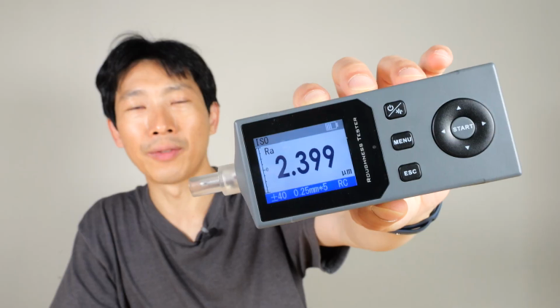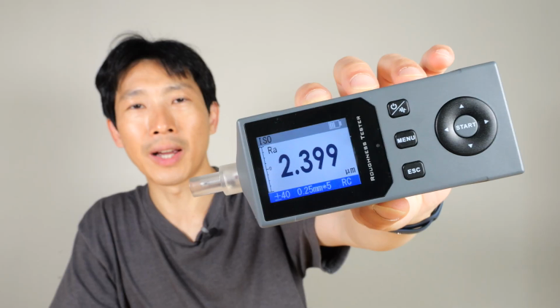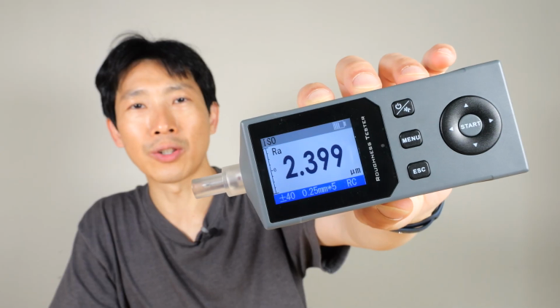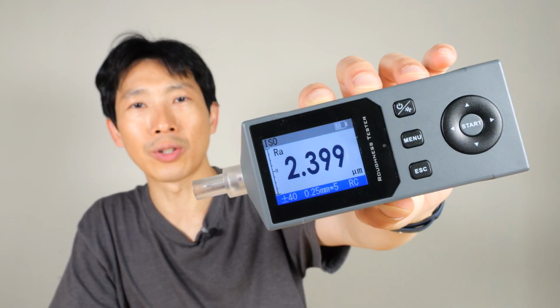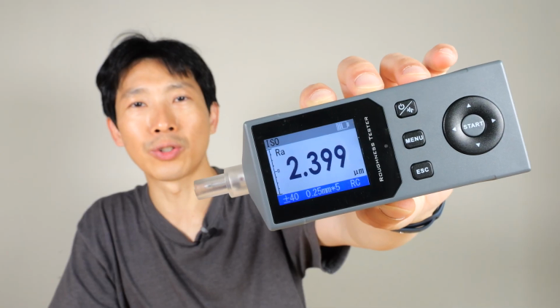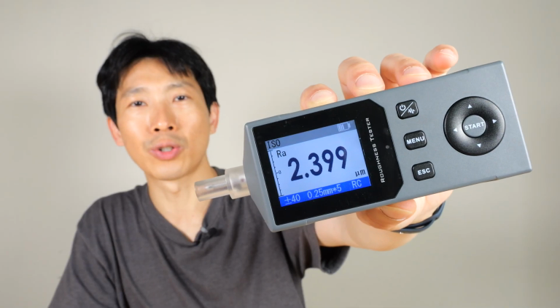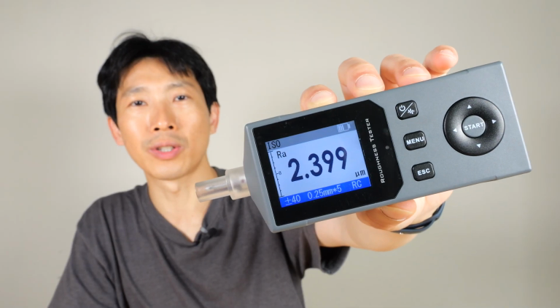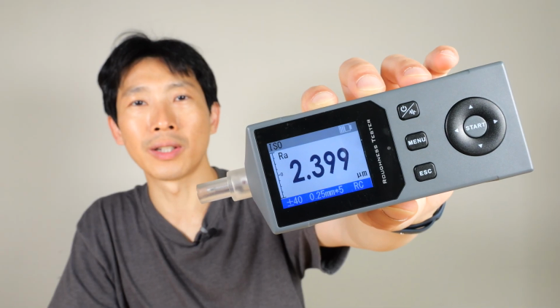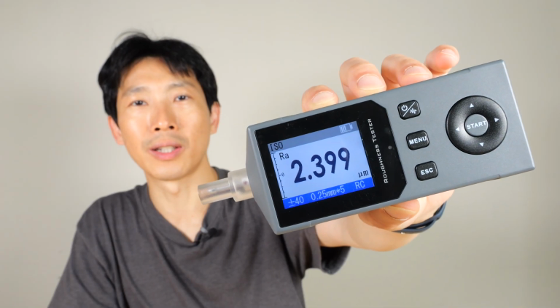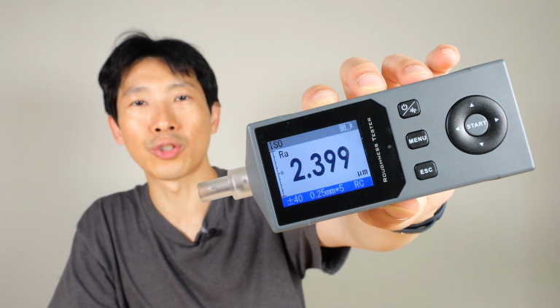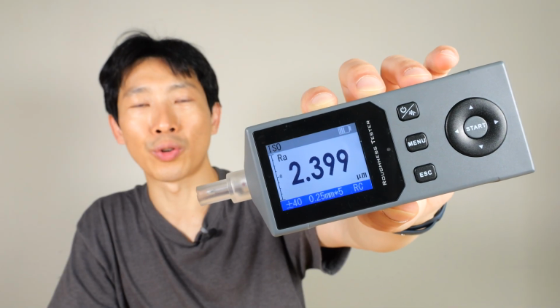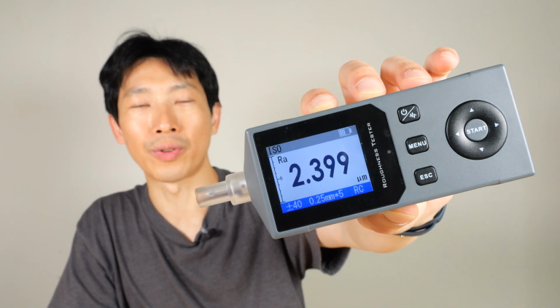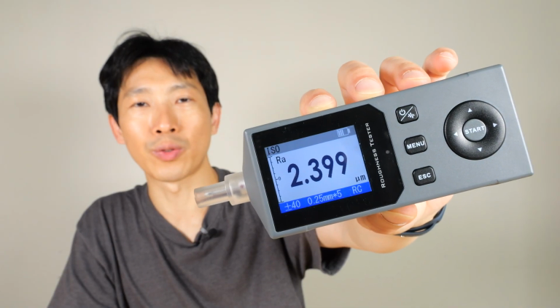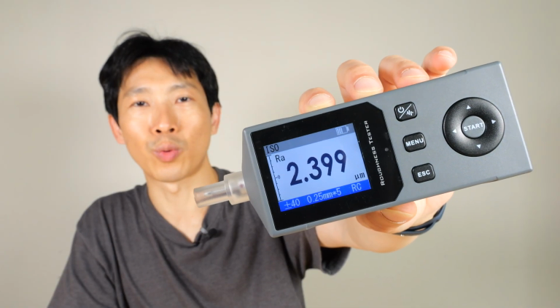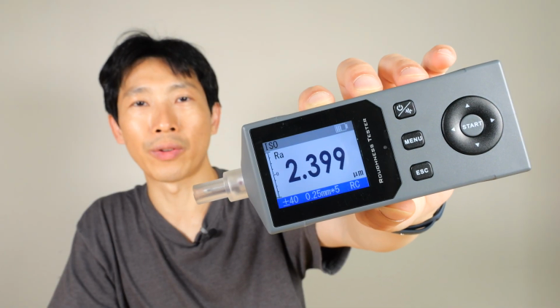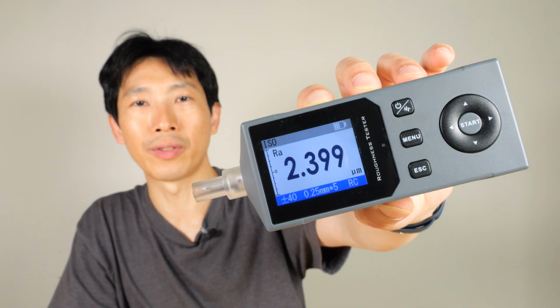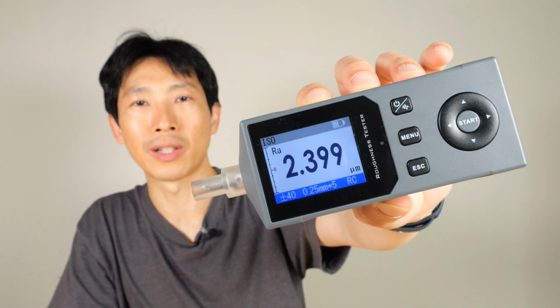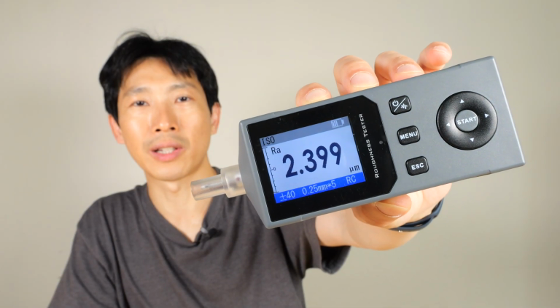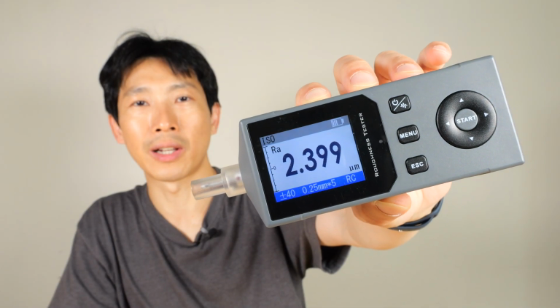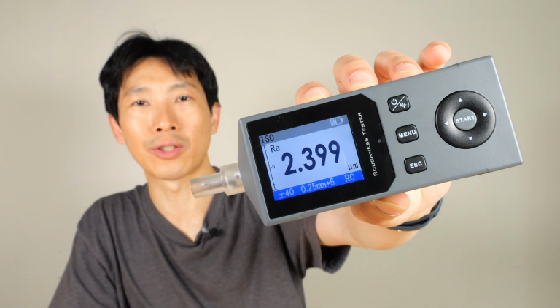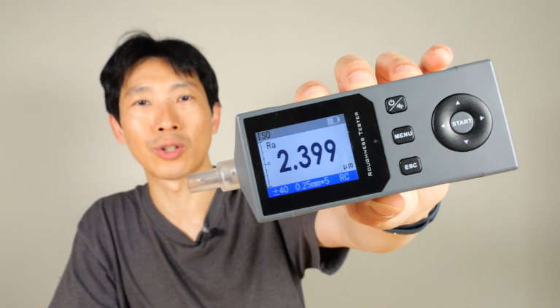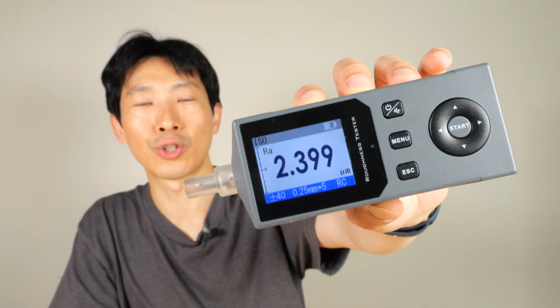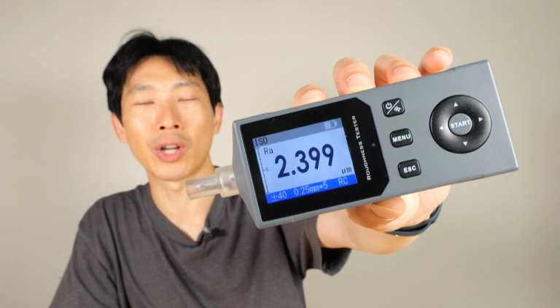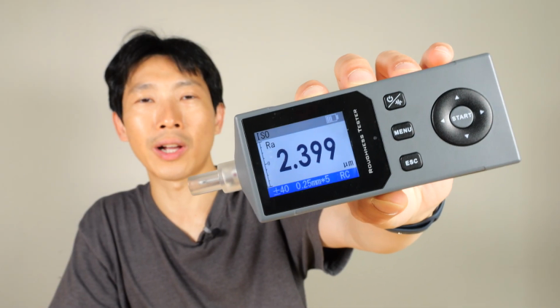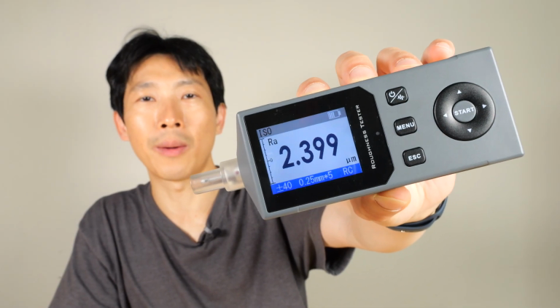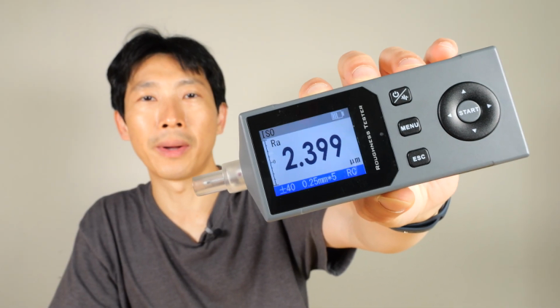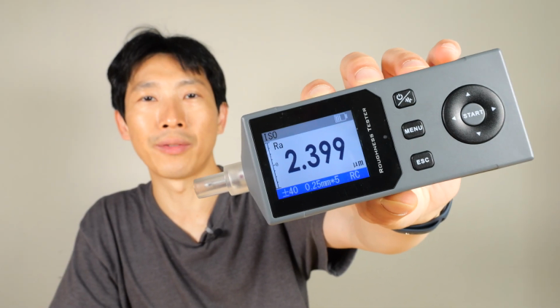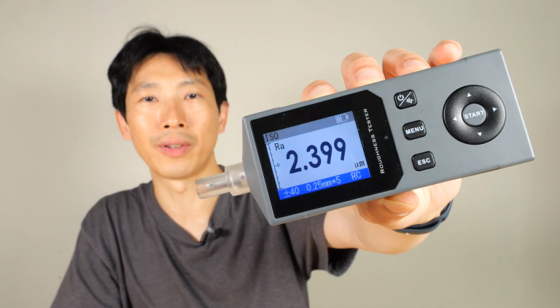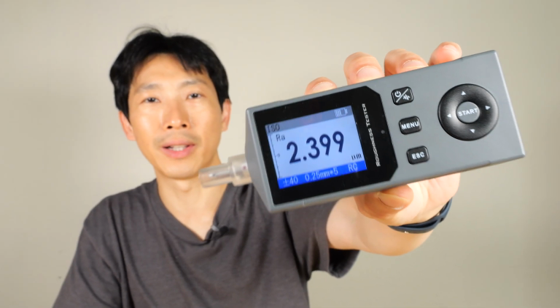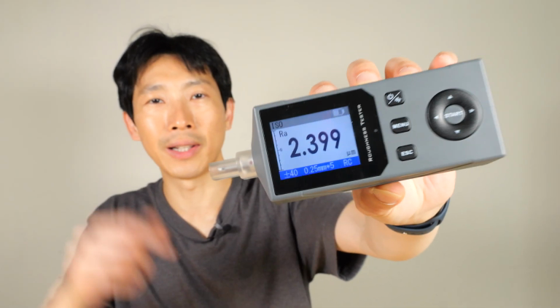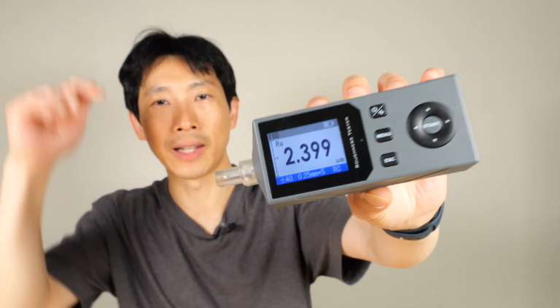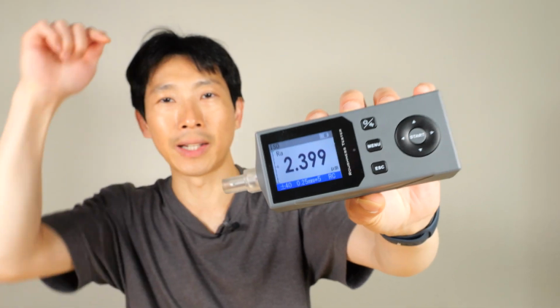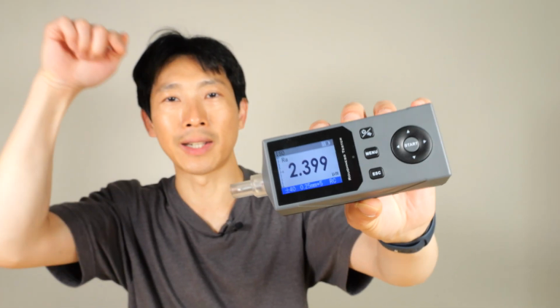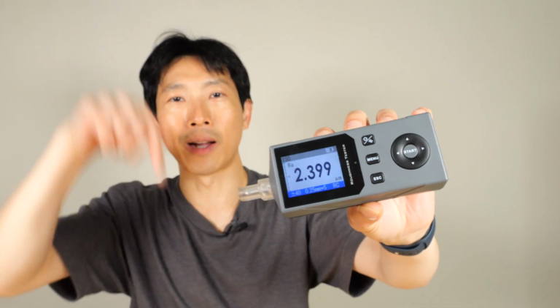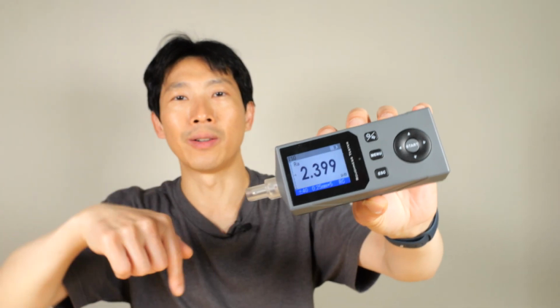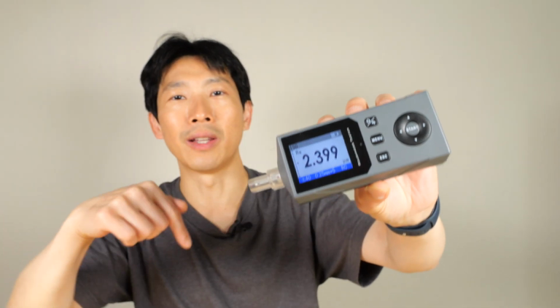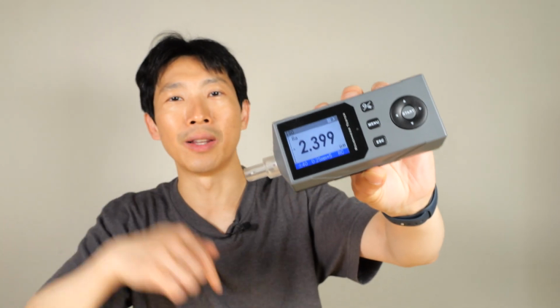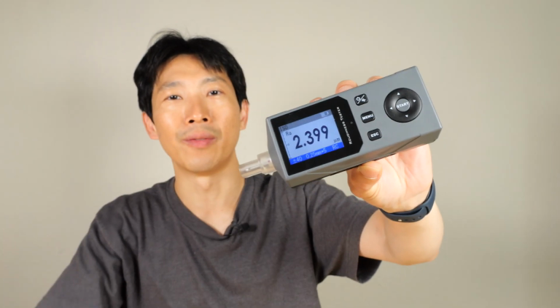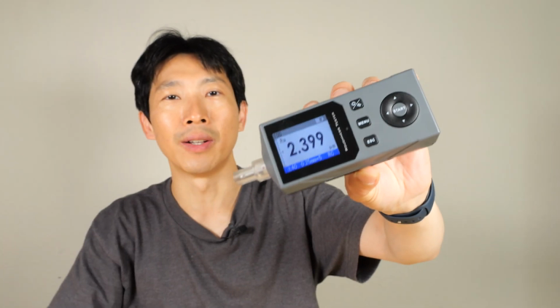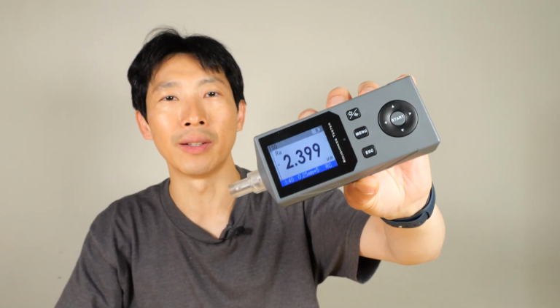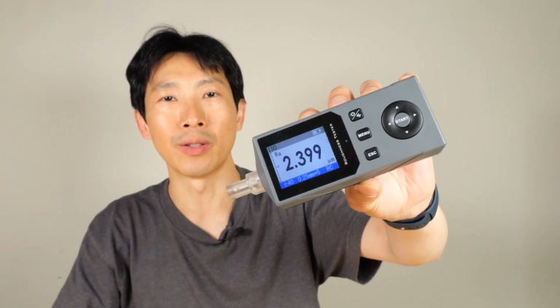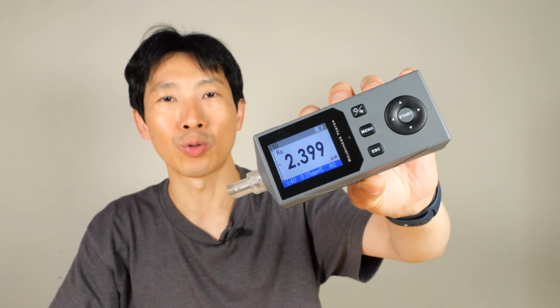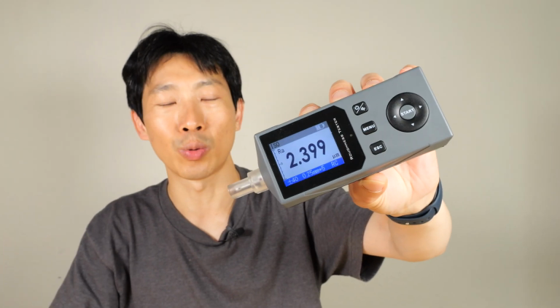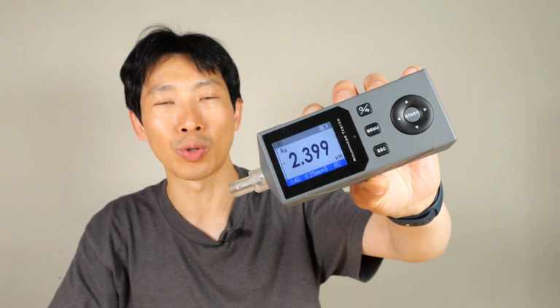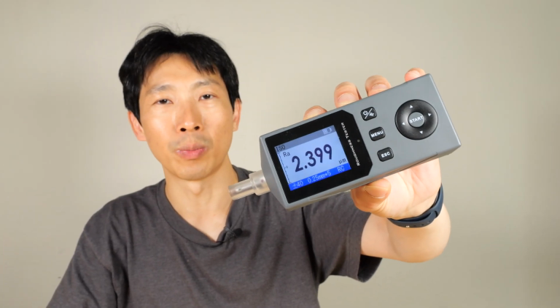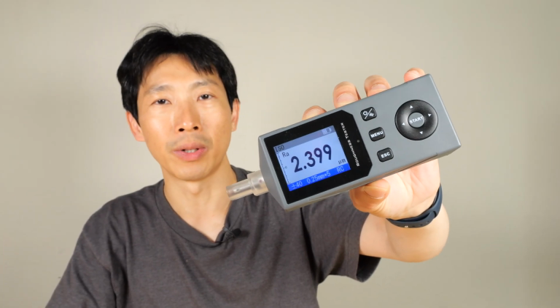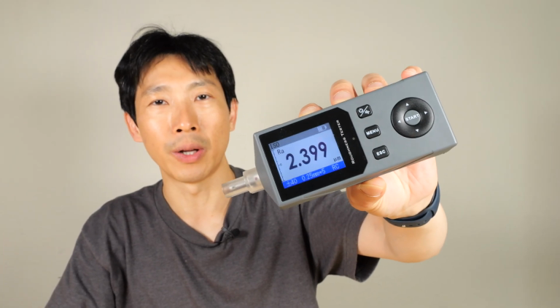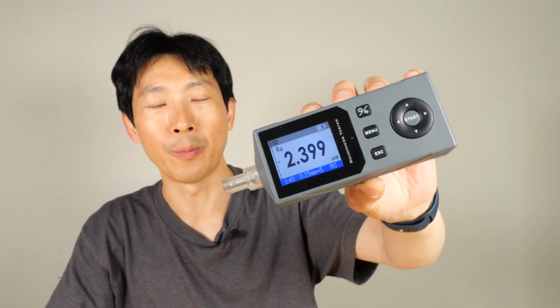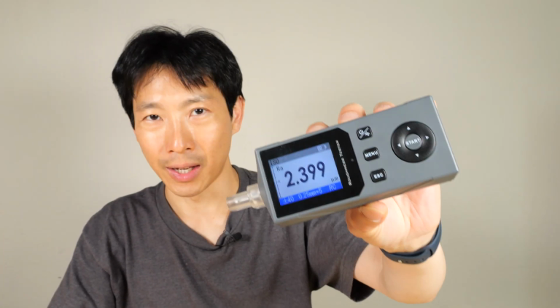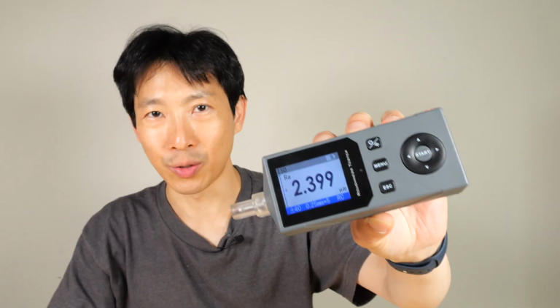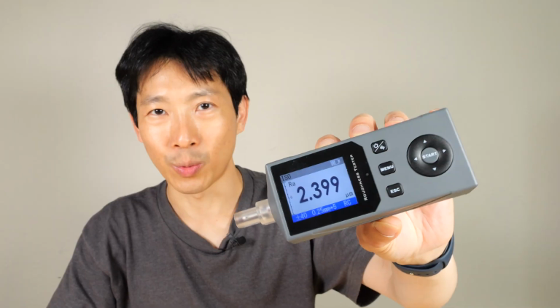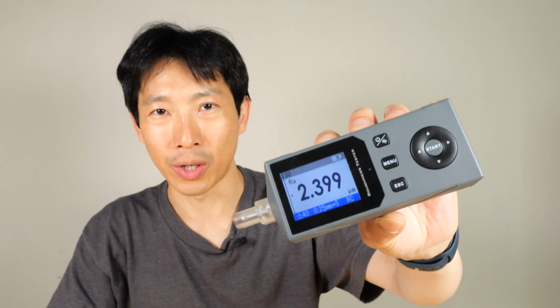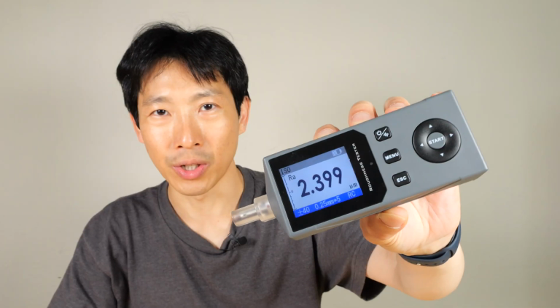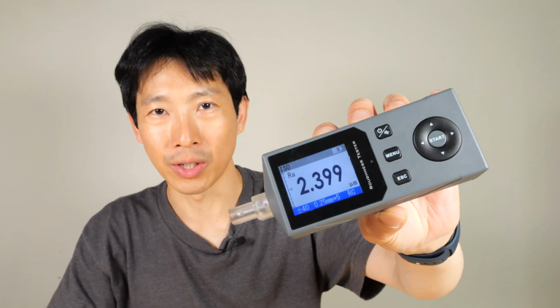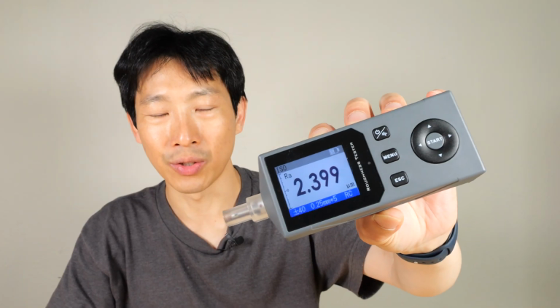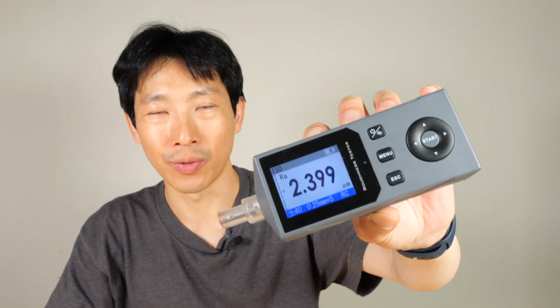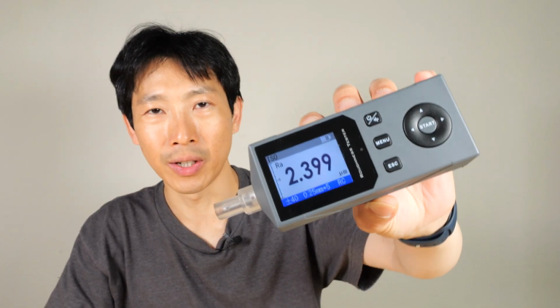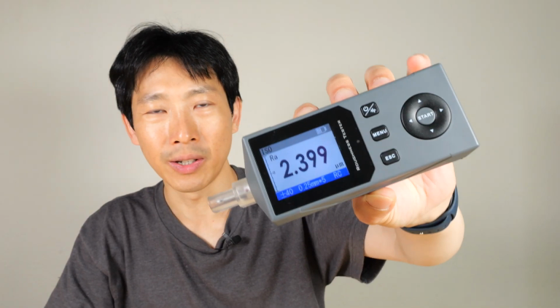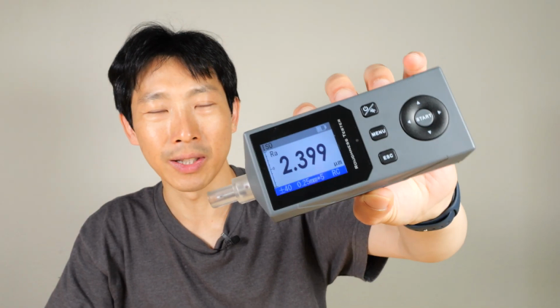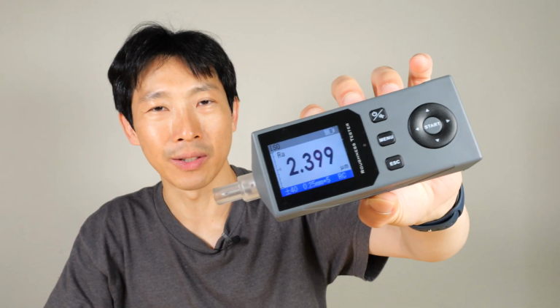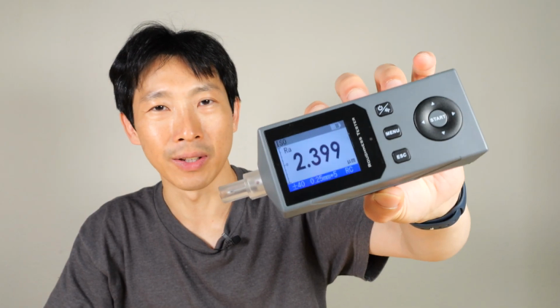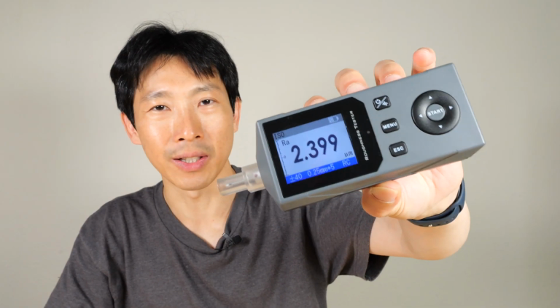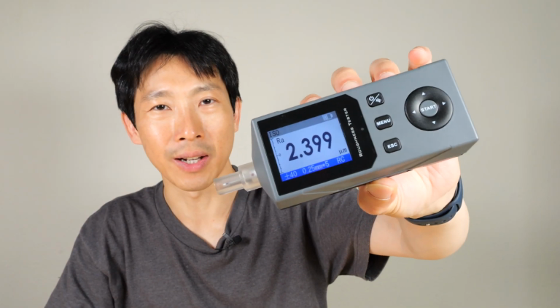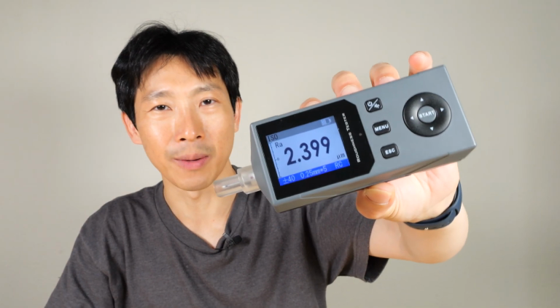If you guys are interested in this surface roughness tester, check out my affiliate link down in the video description below. Thanks for watching this video. Until next time.